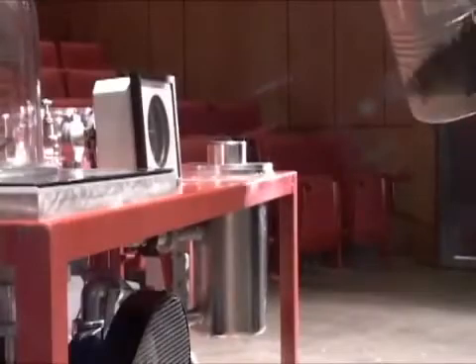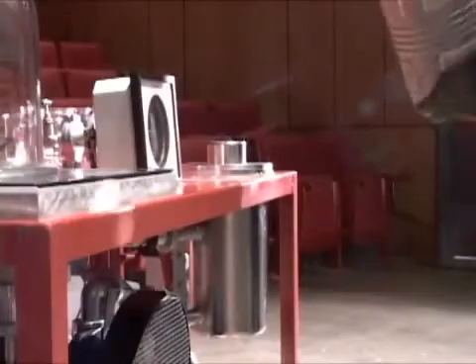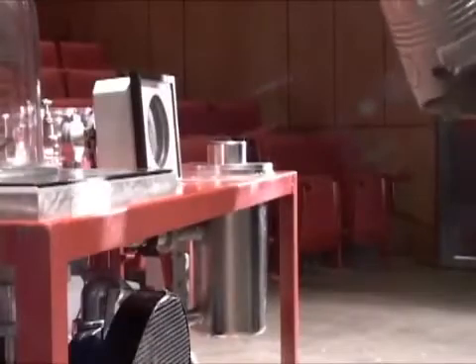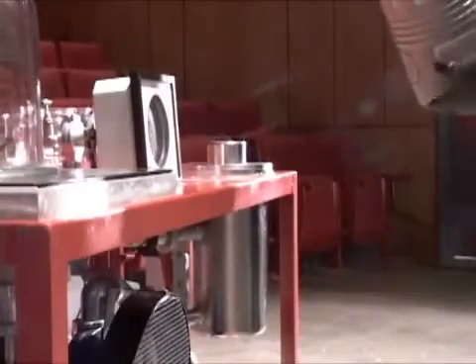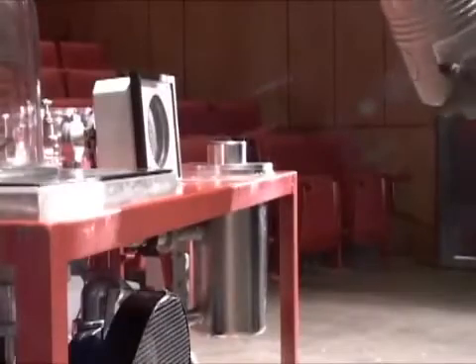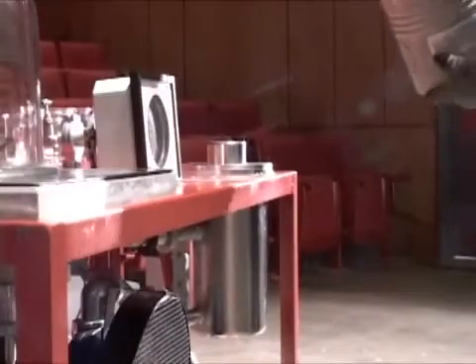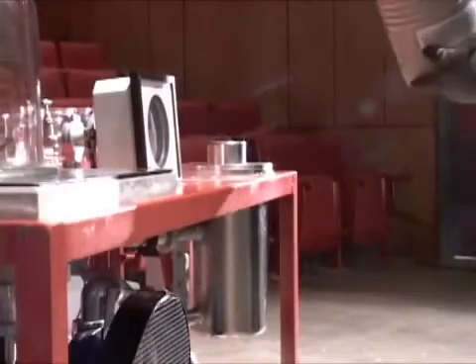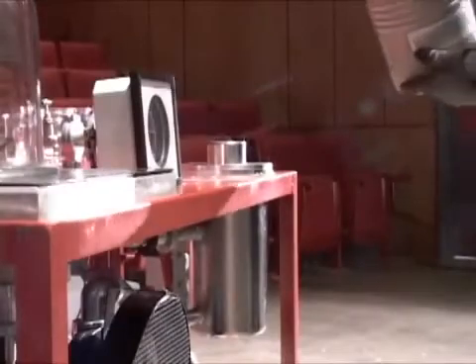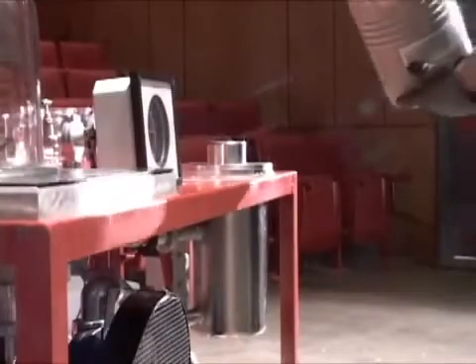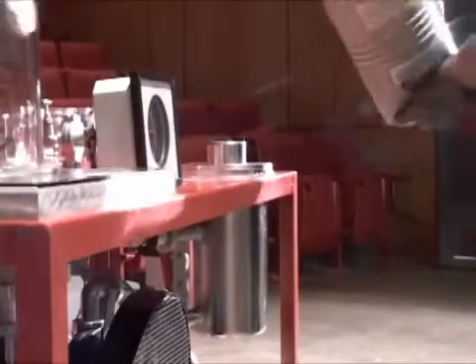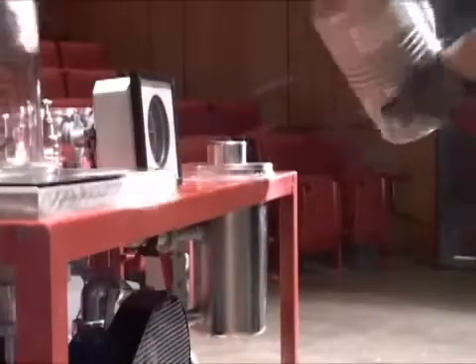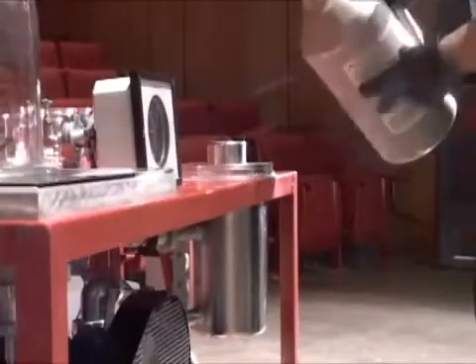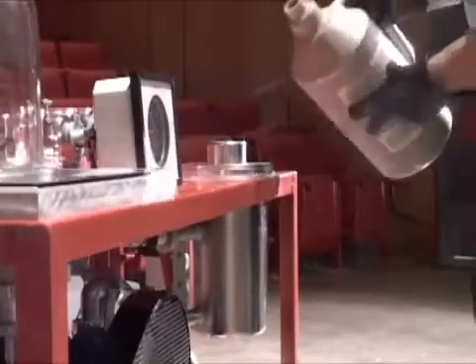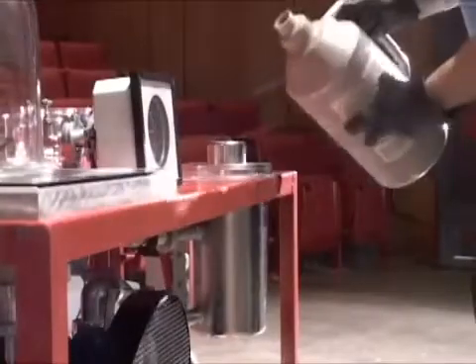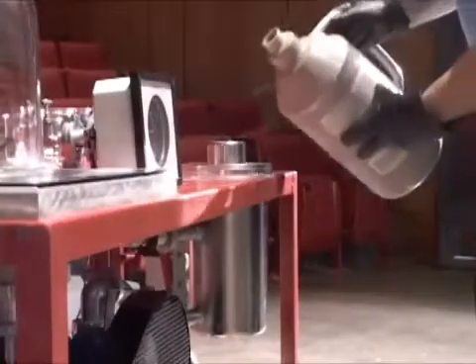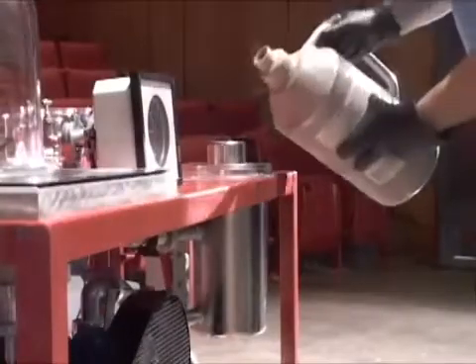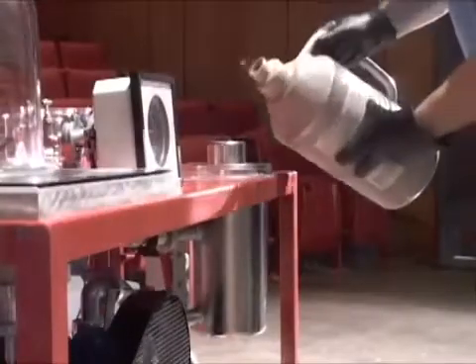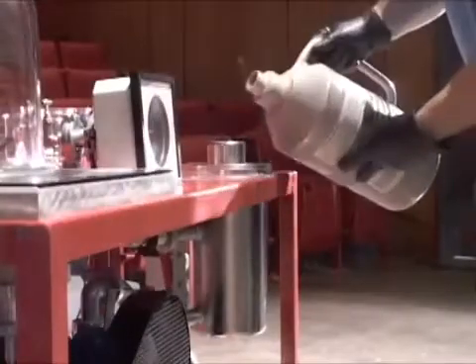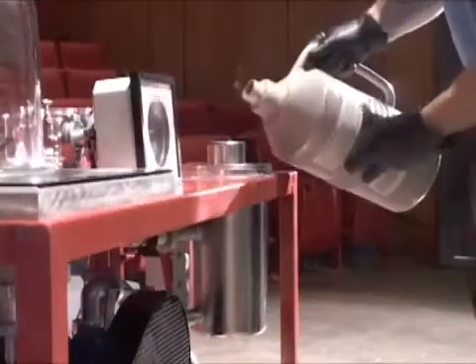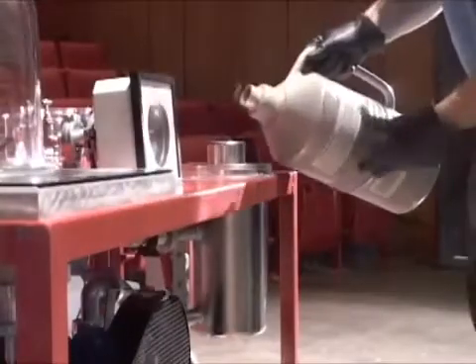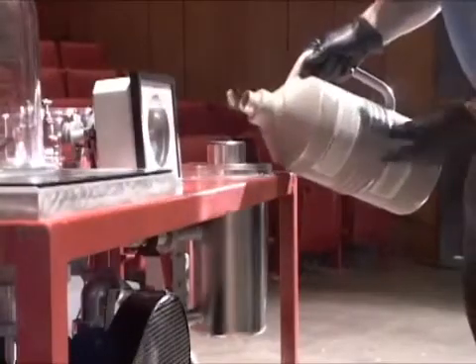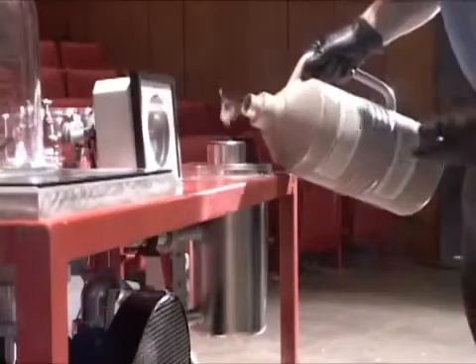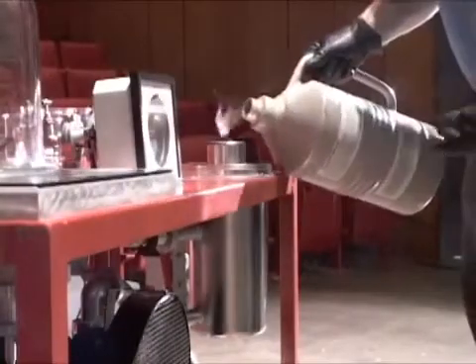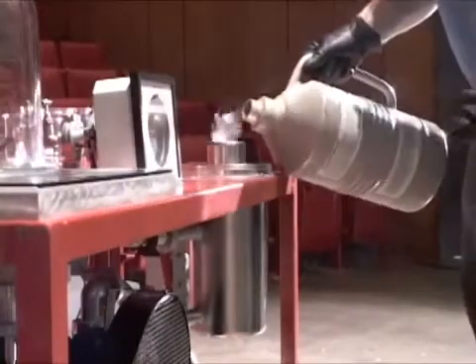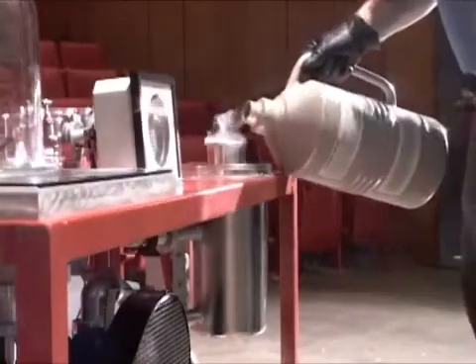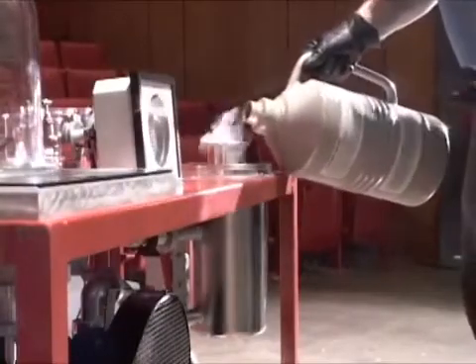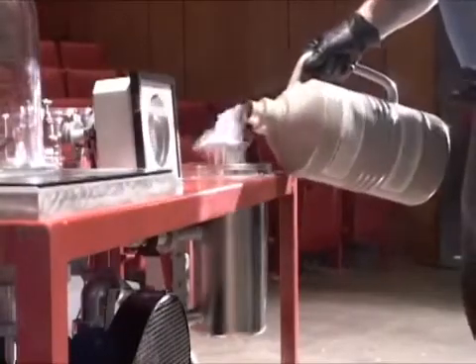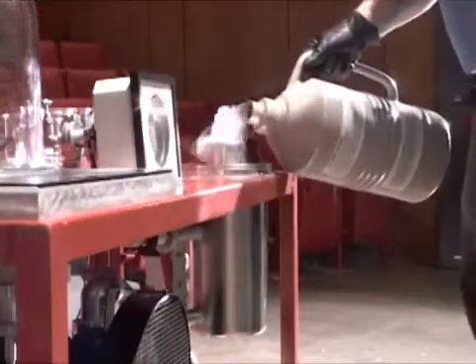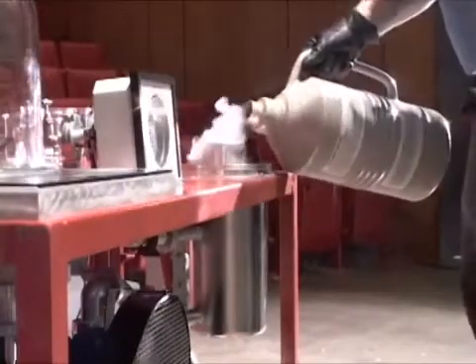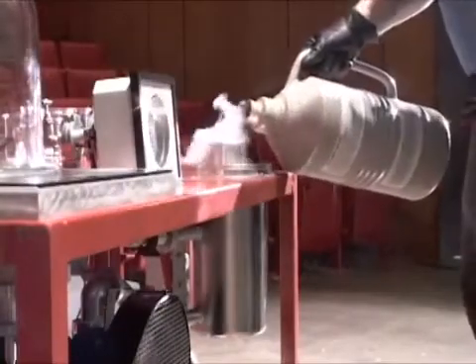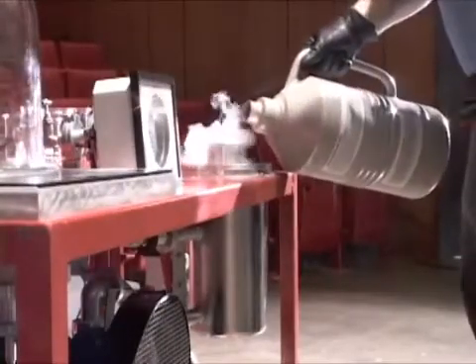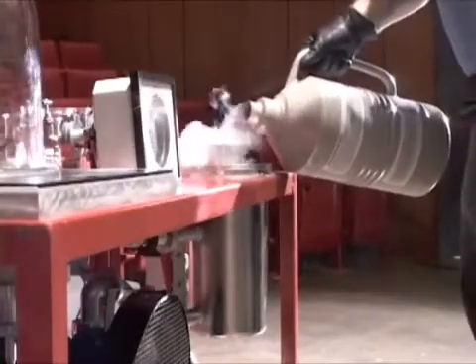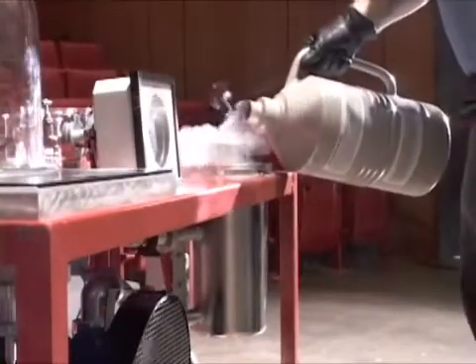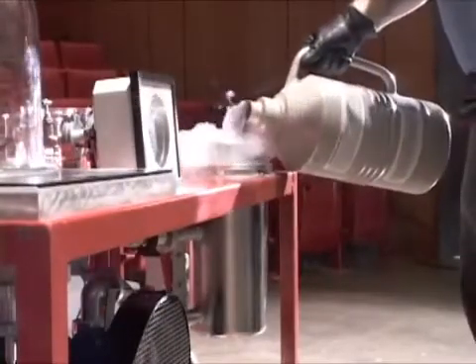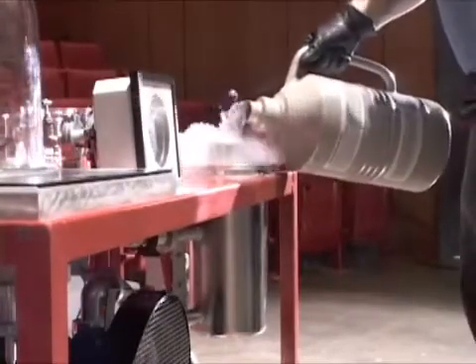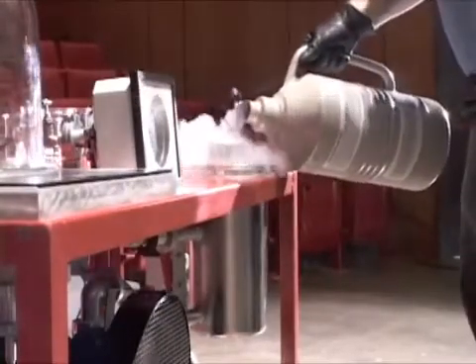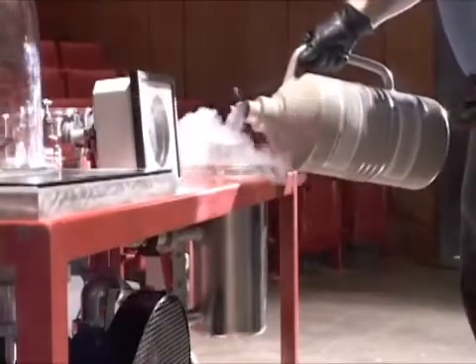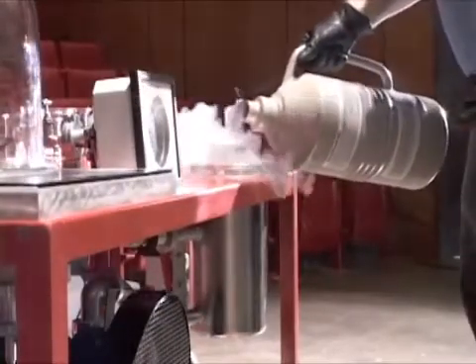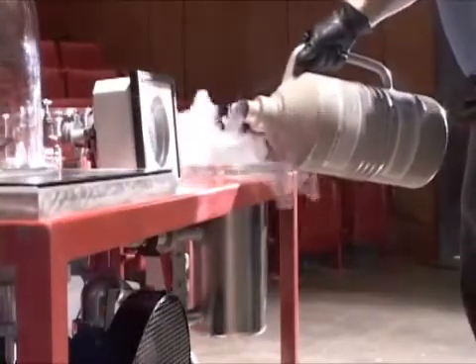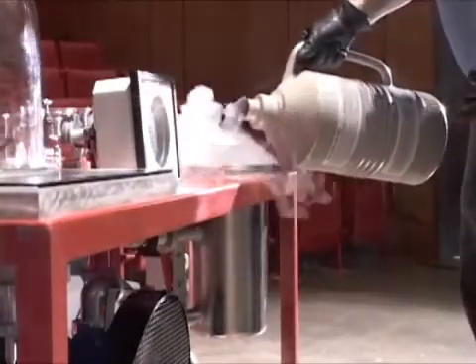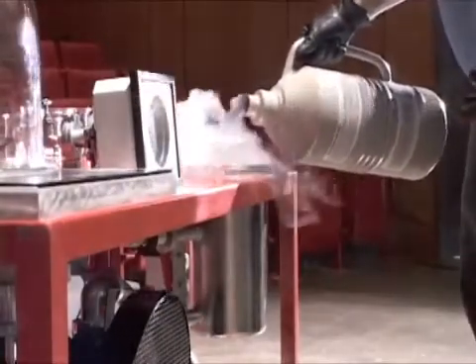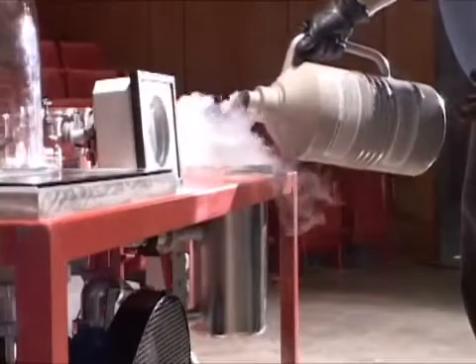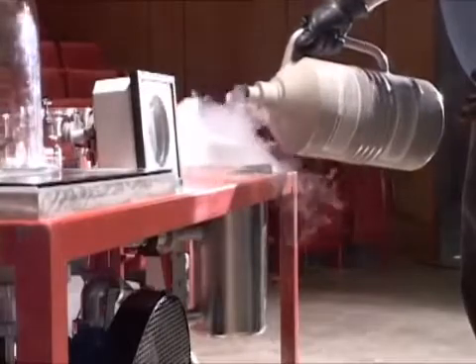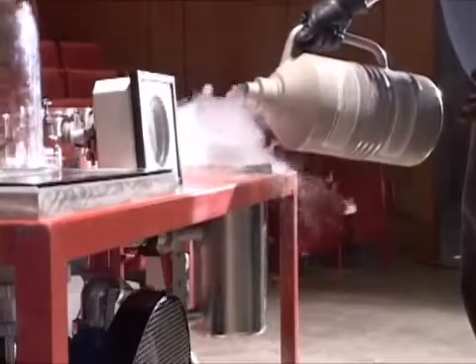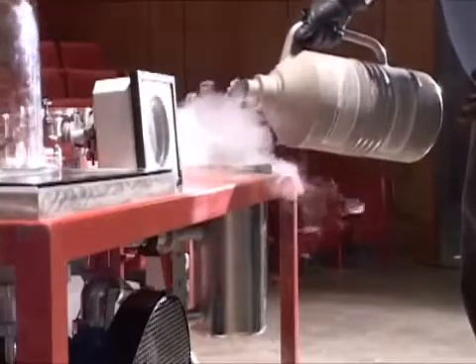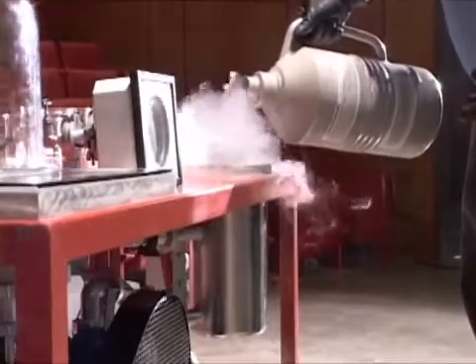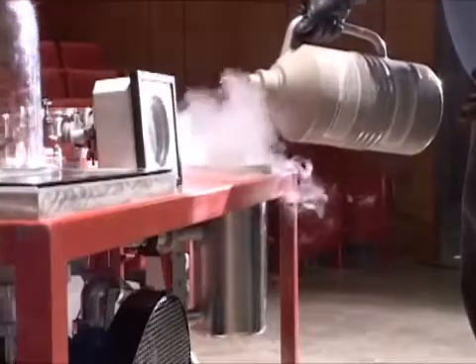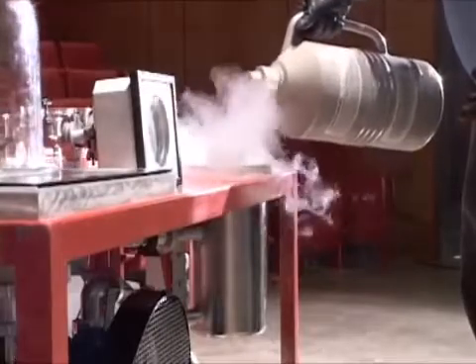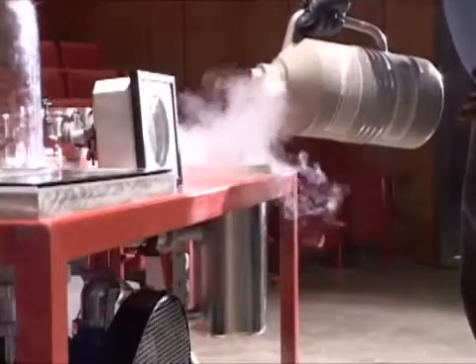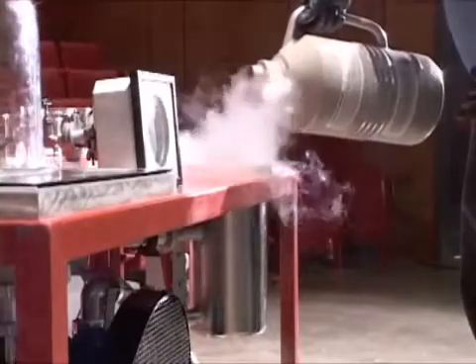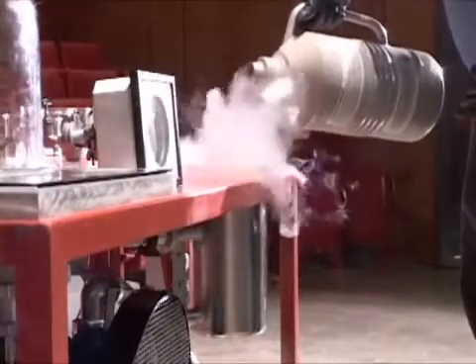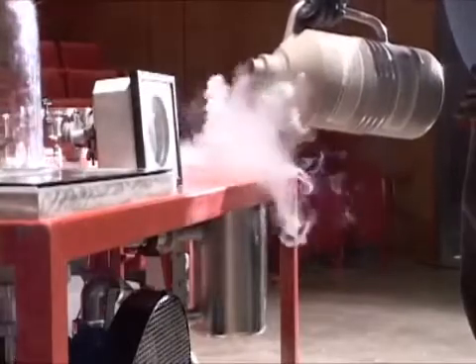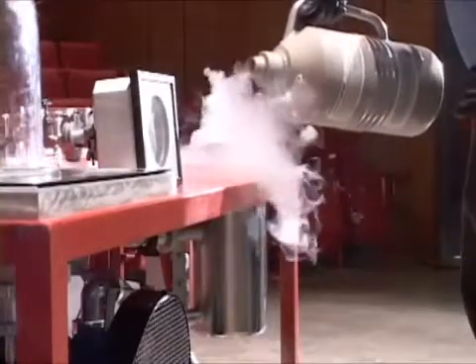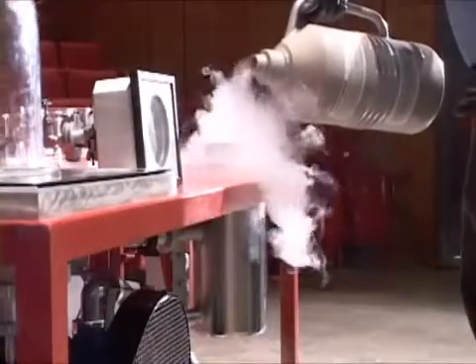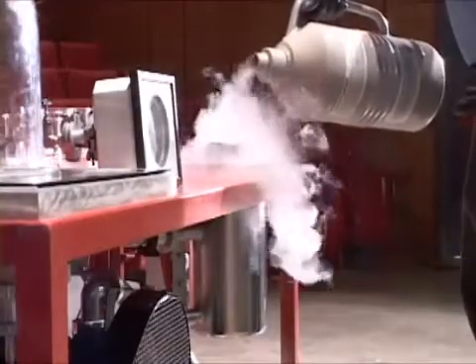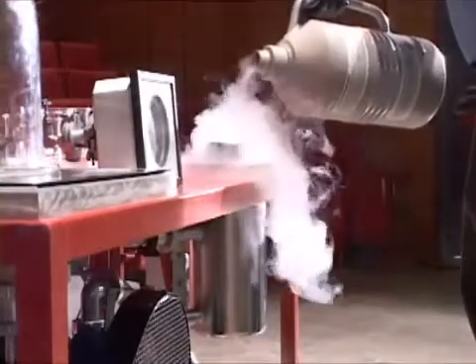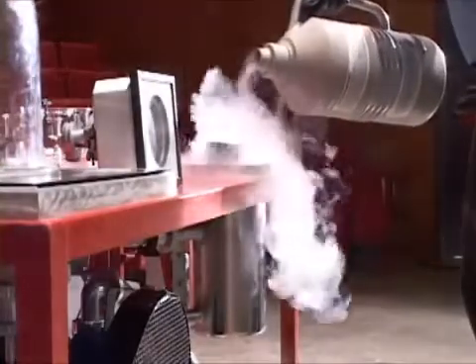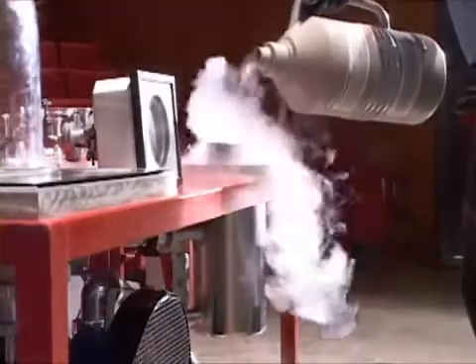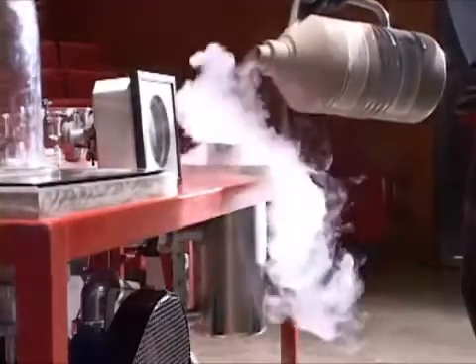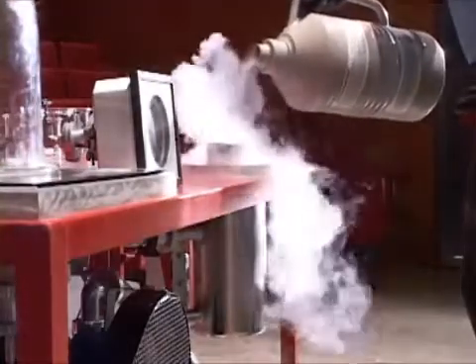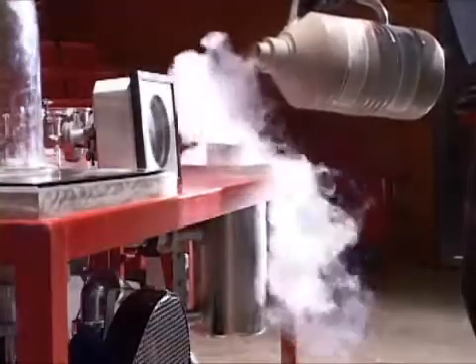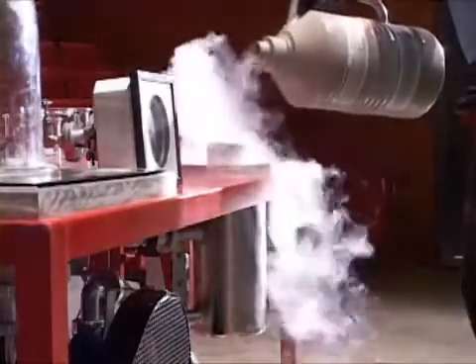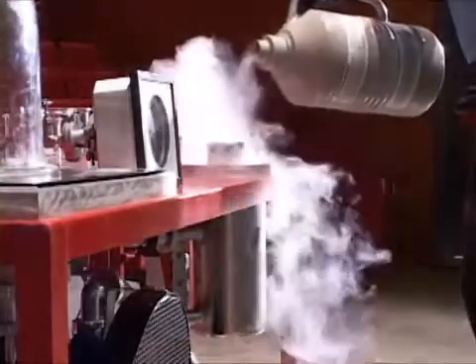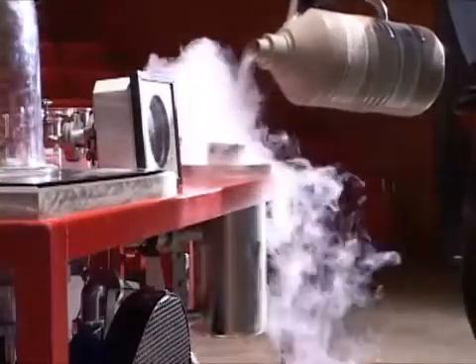First, we fill the cold trap with liquid nitrogen. This will prevent any water from entering the pump.